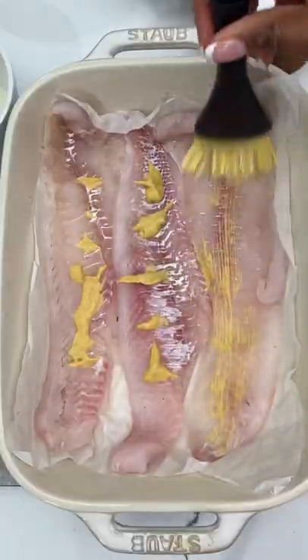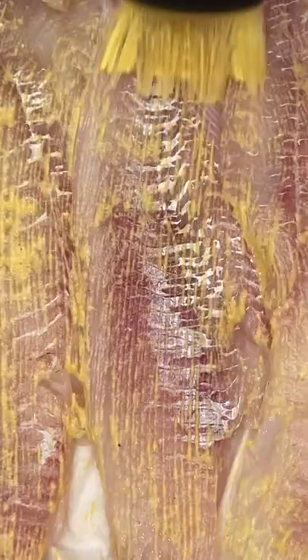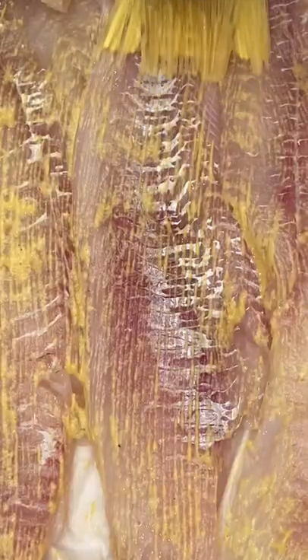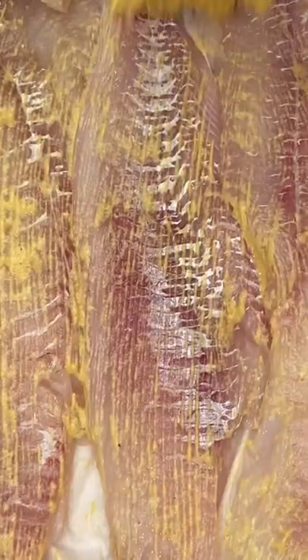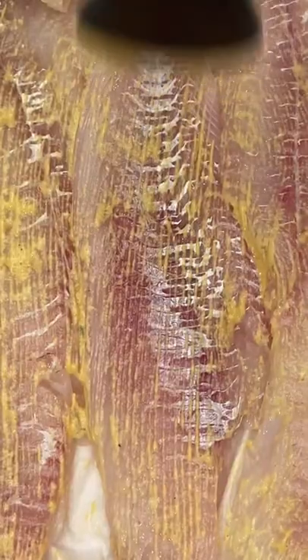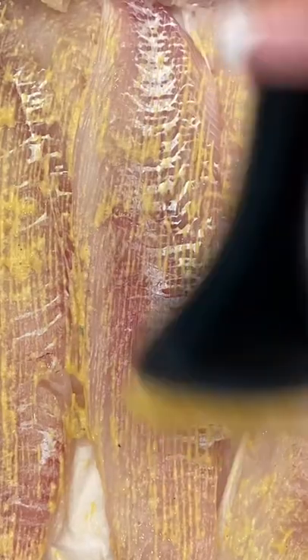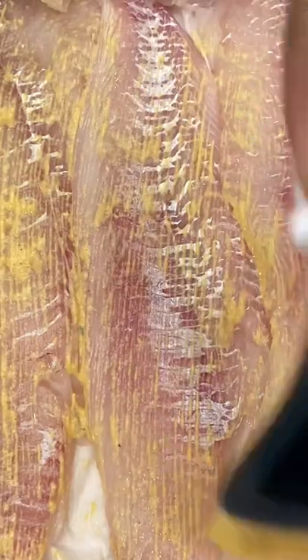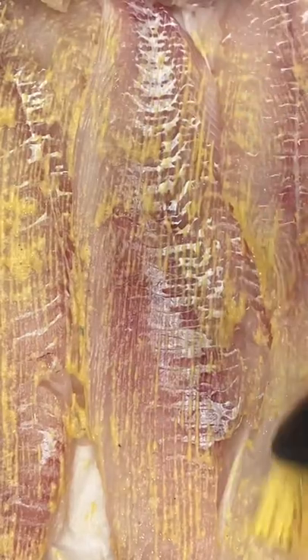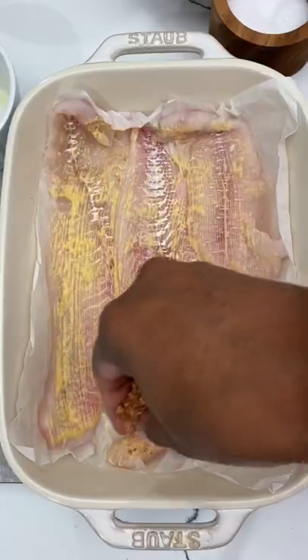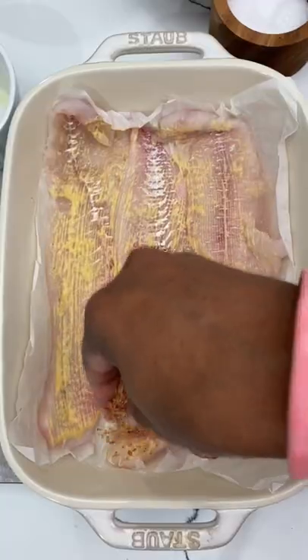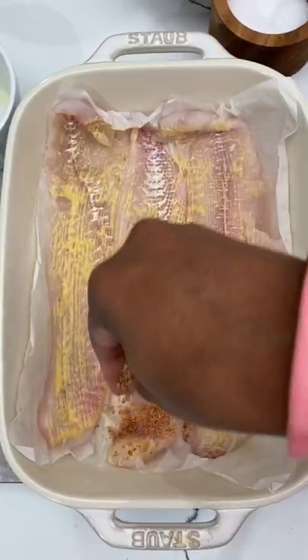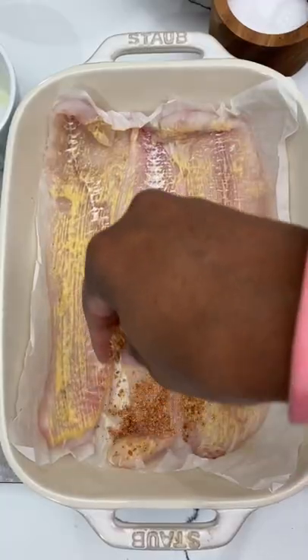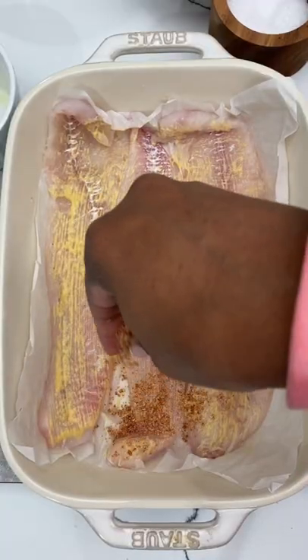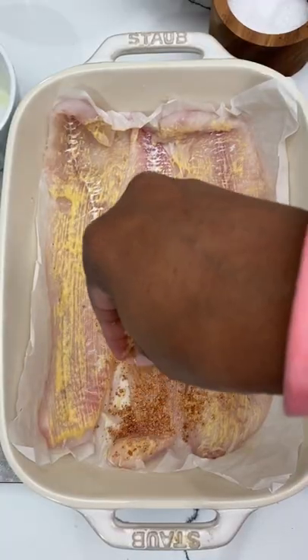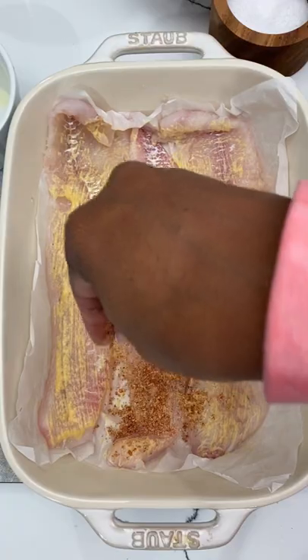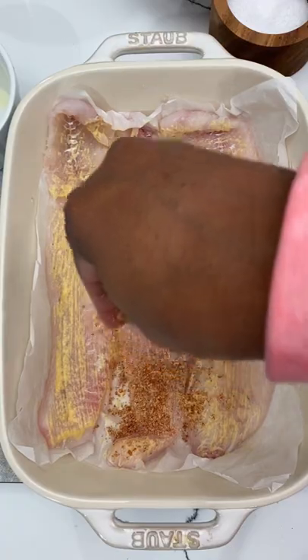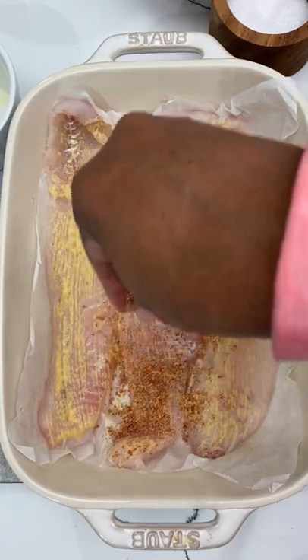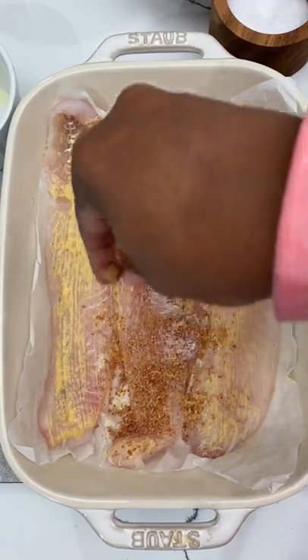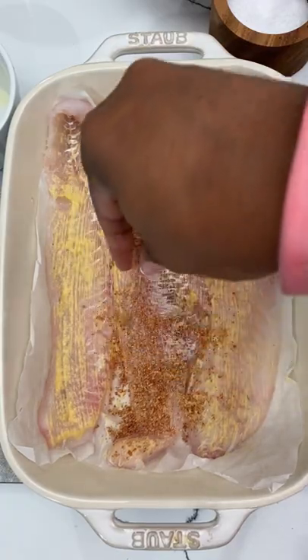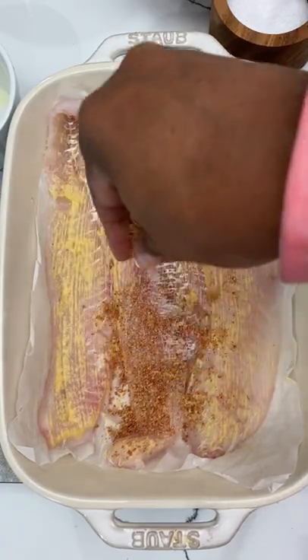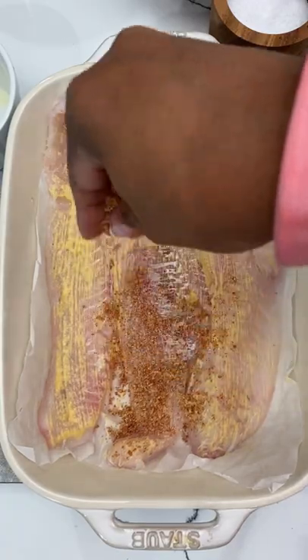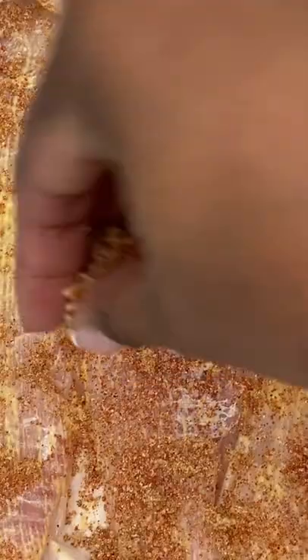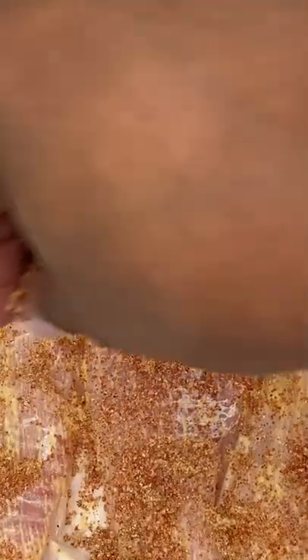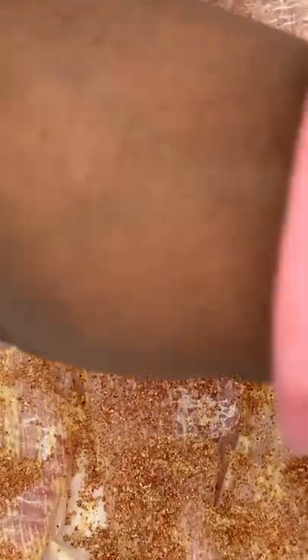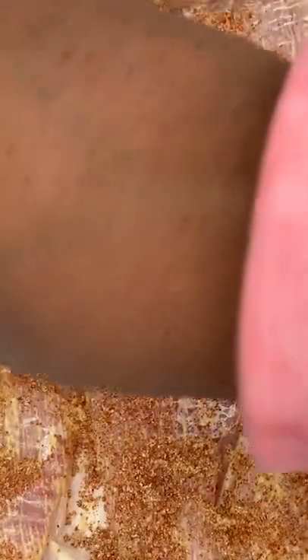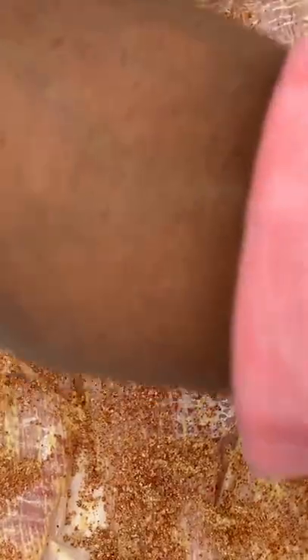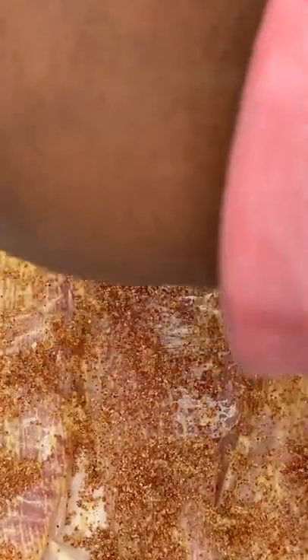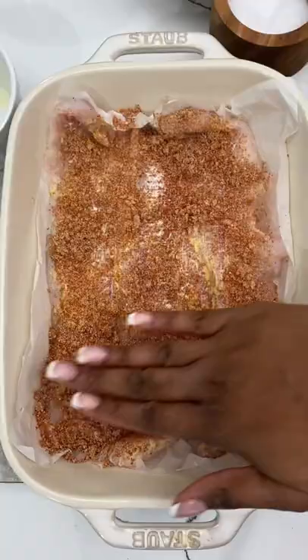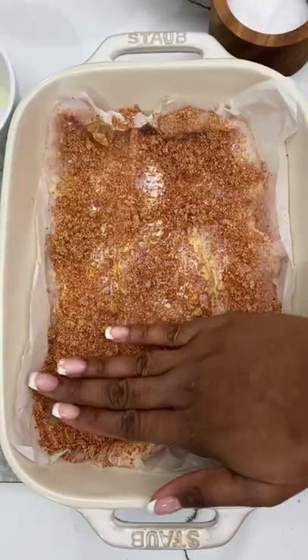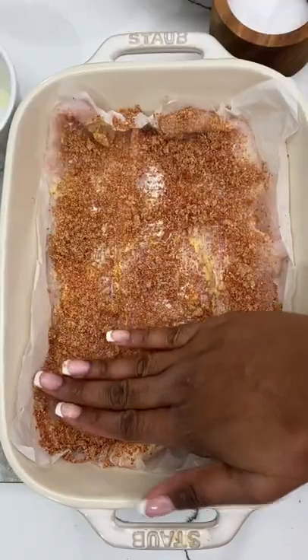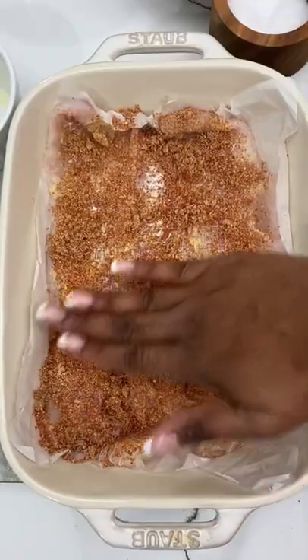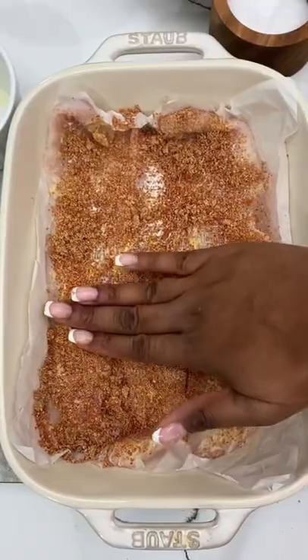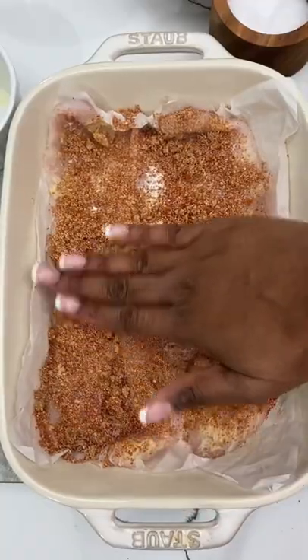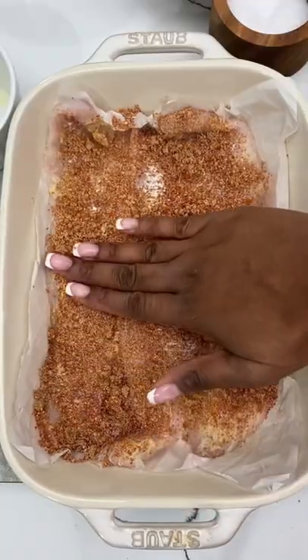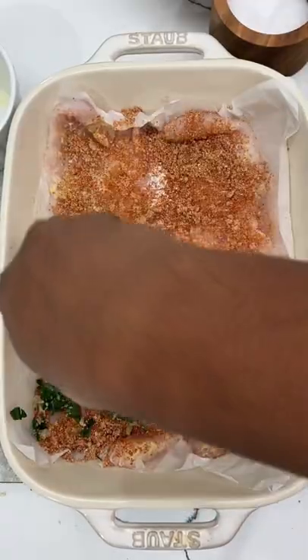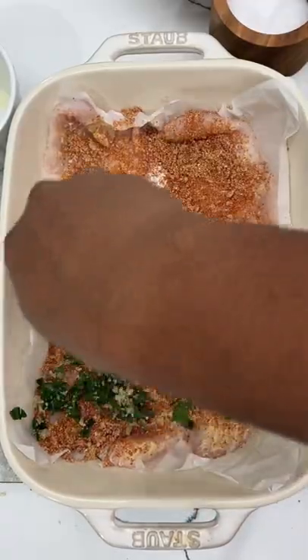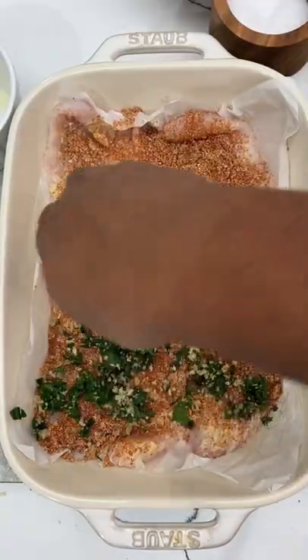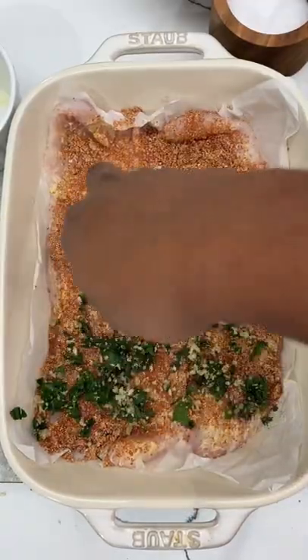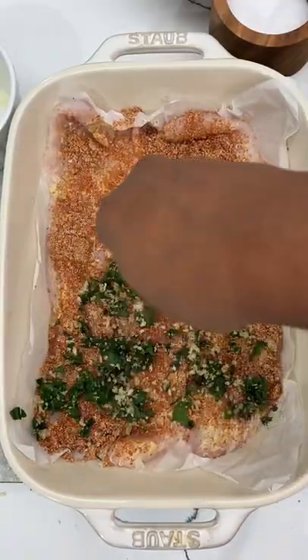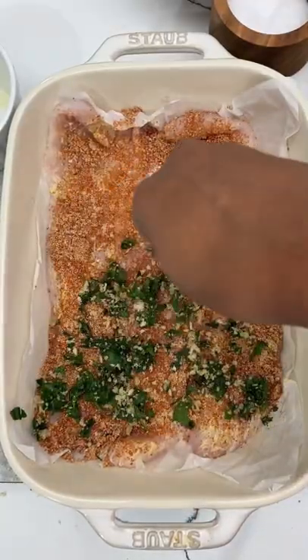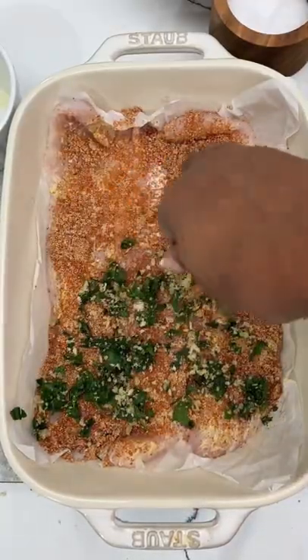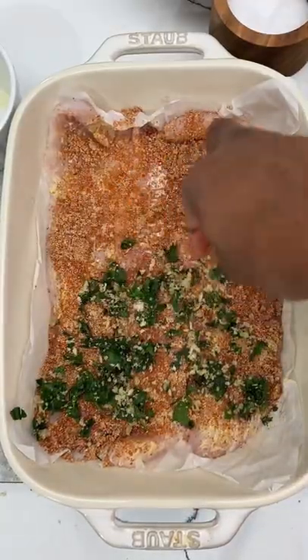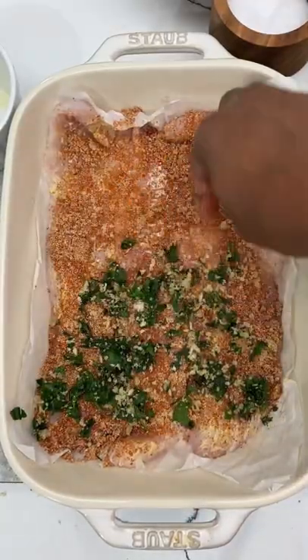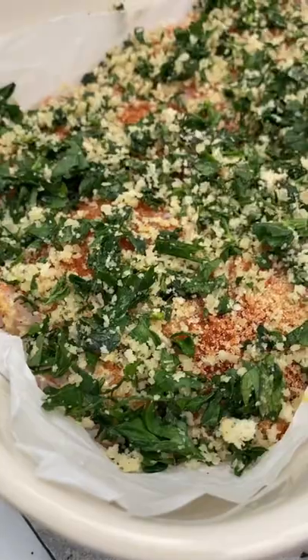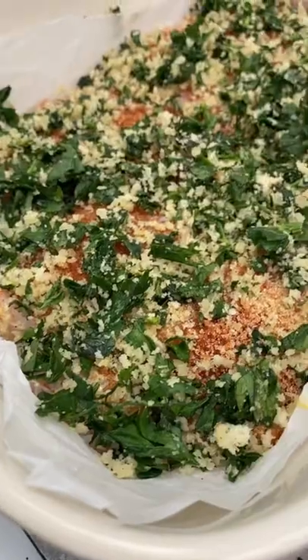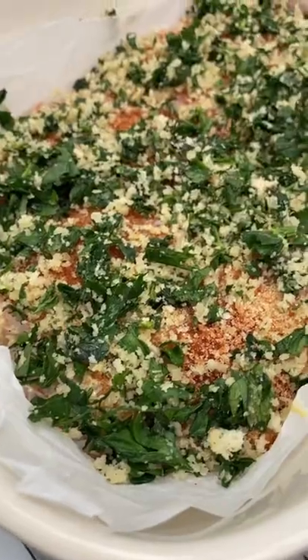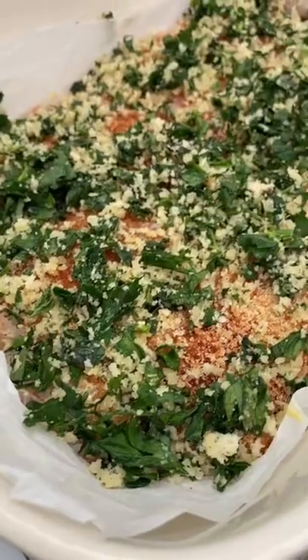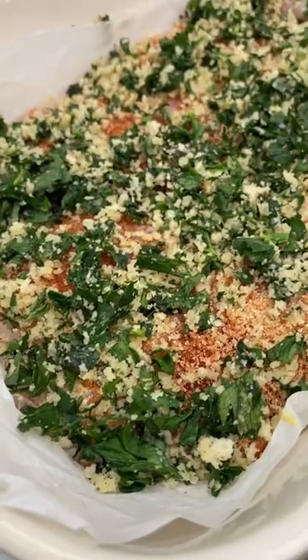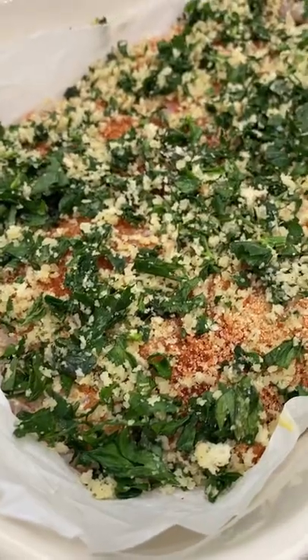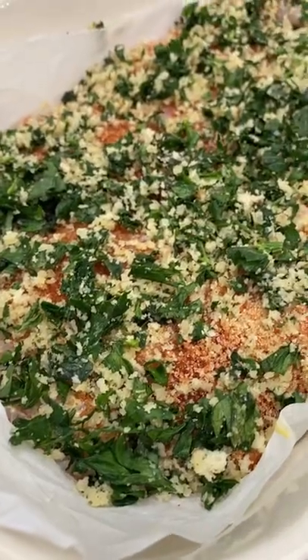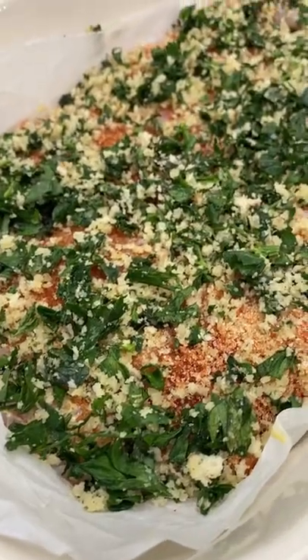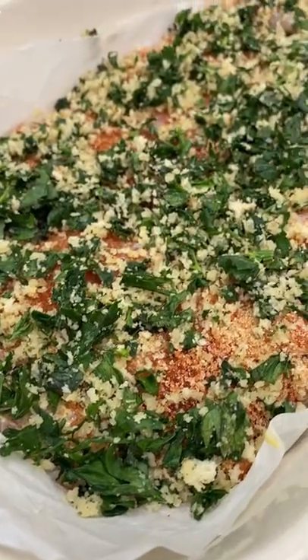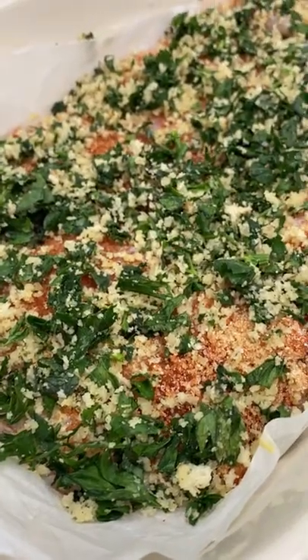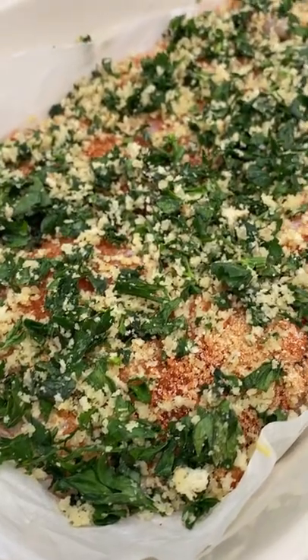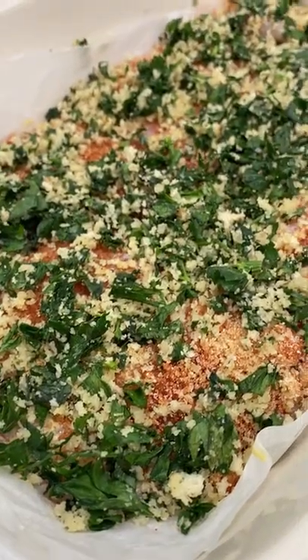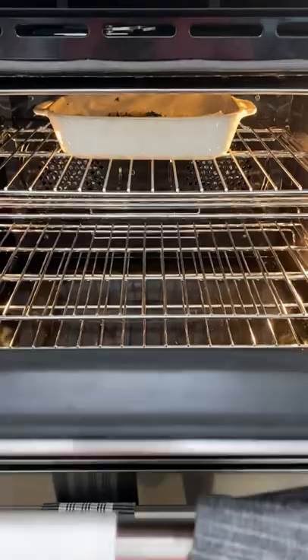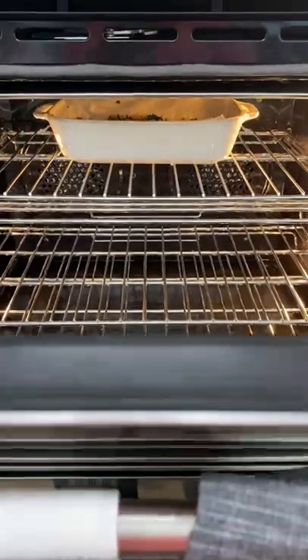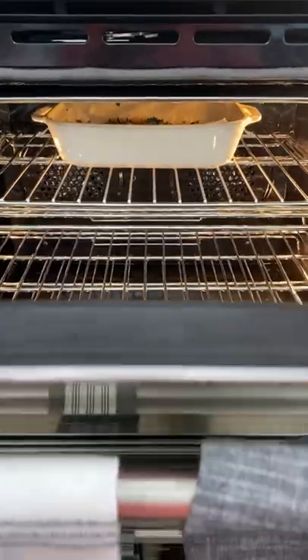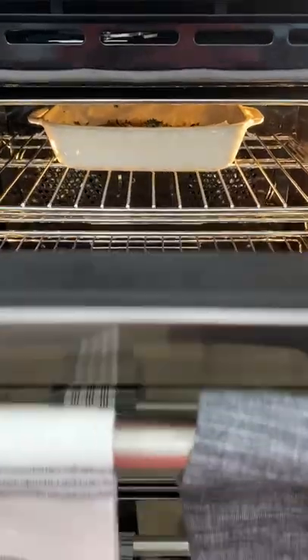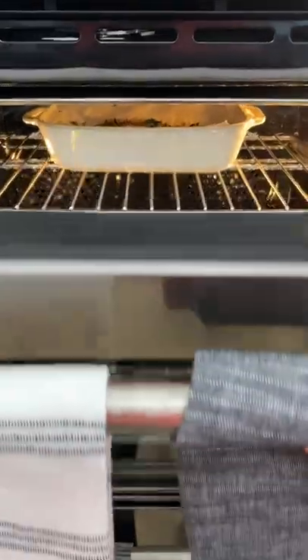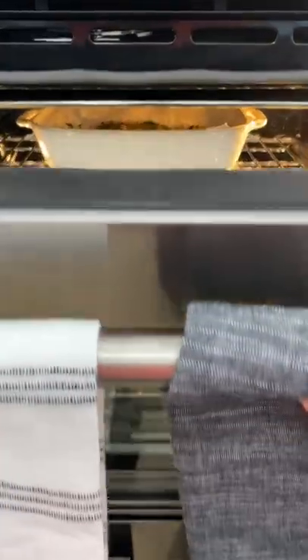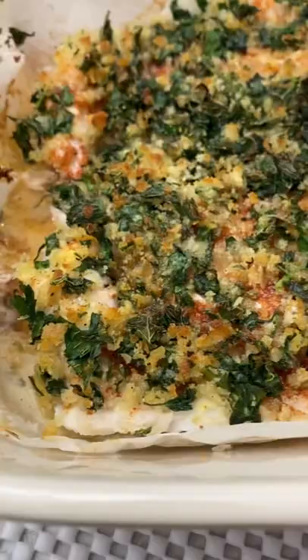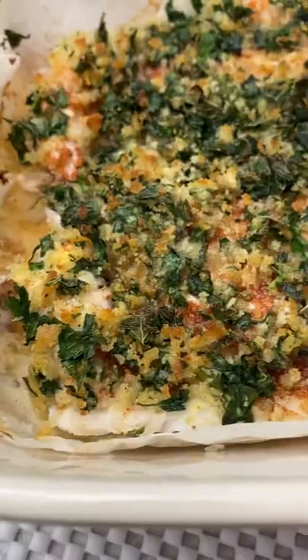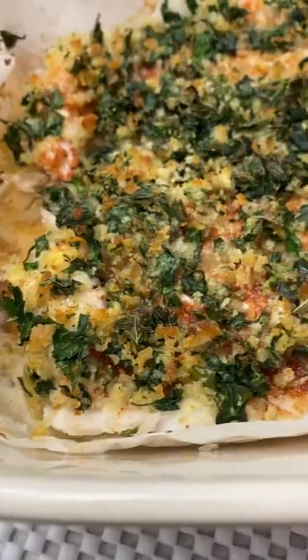Pat dry our haddock, hit it with a little bit of Dijon mustard, and liberally spread on that seasoning blend. Pat it in, and then add your crispy panko topping.